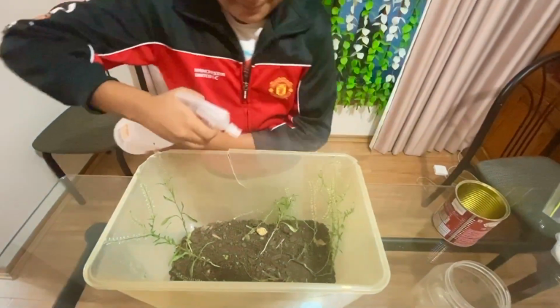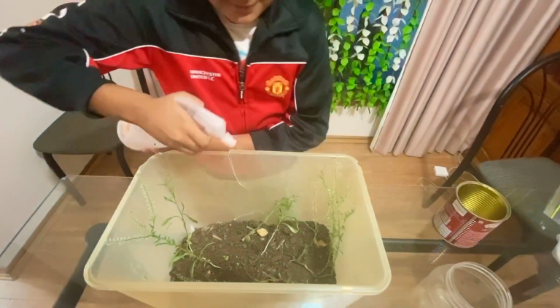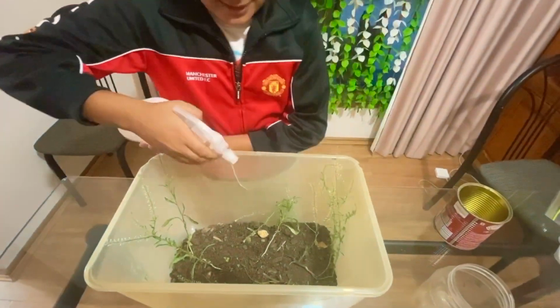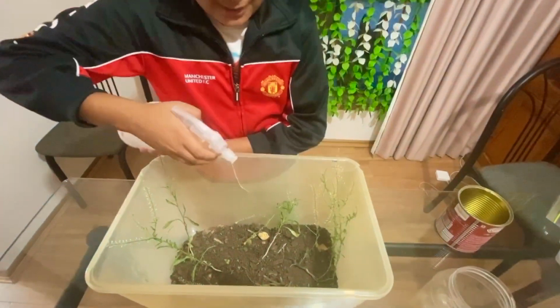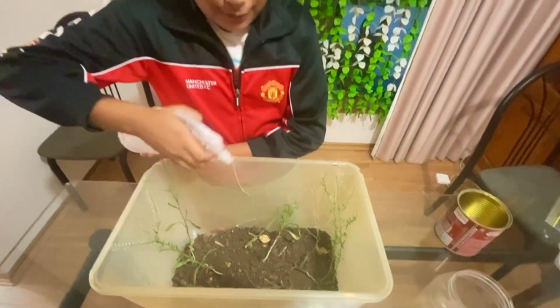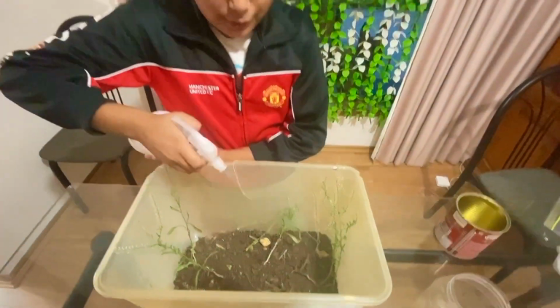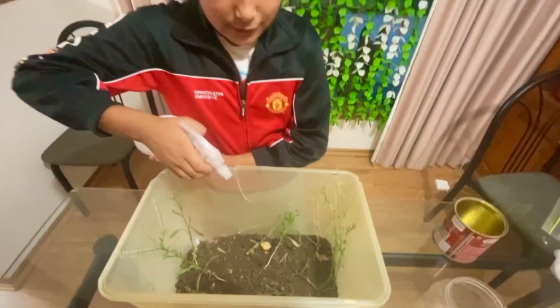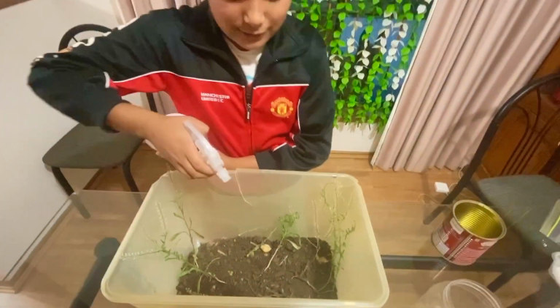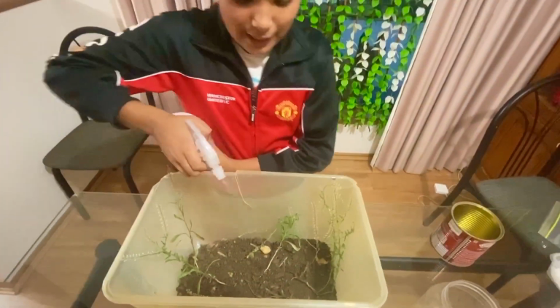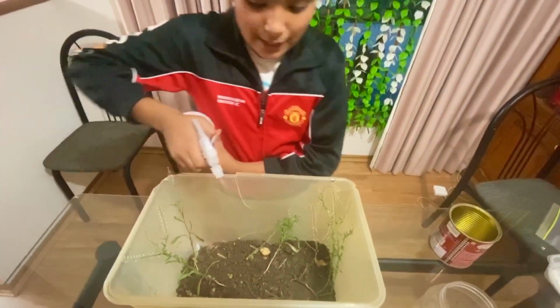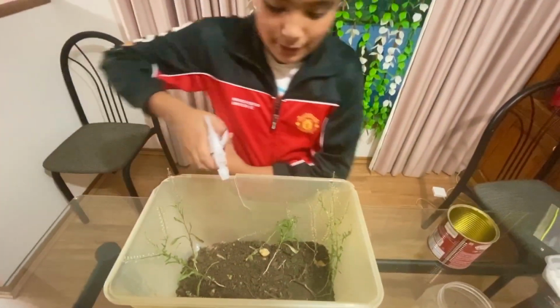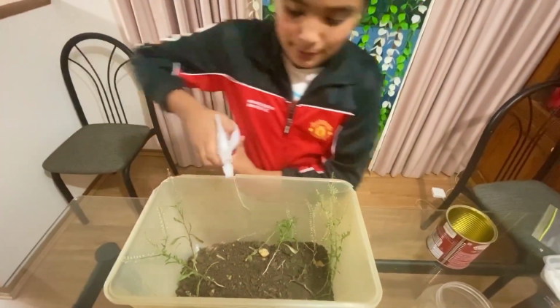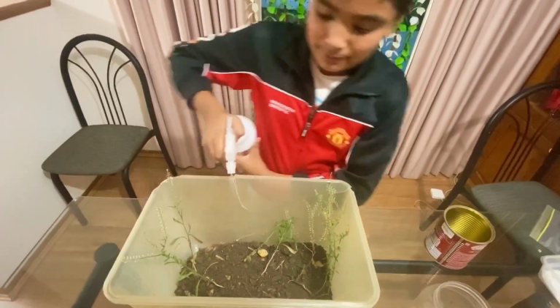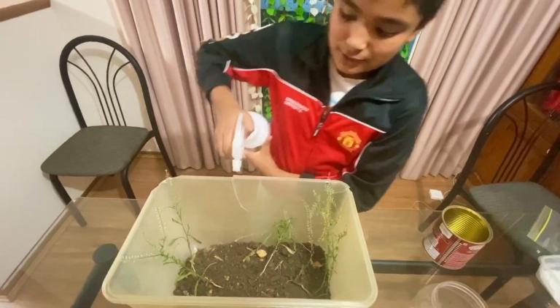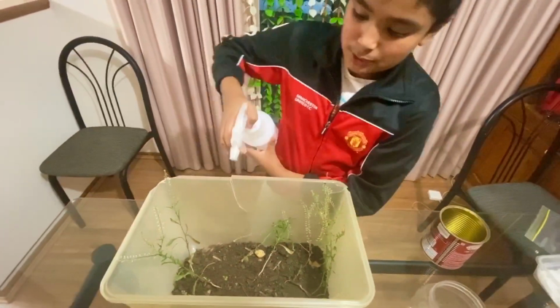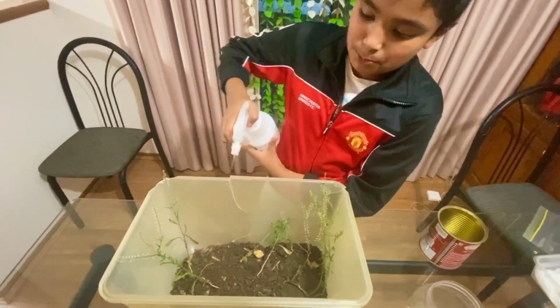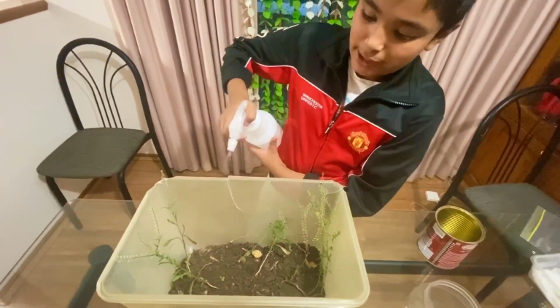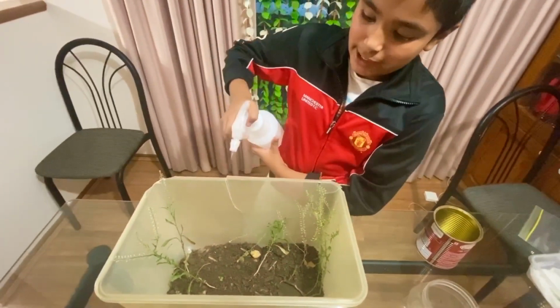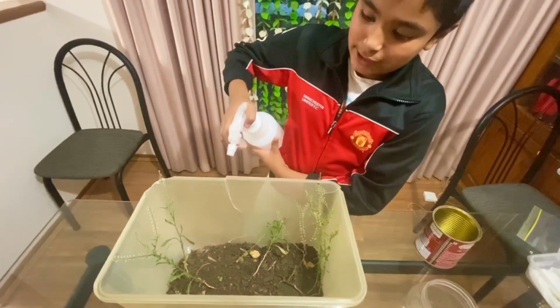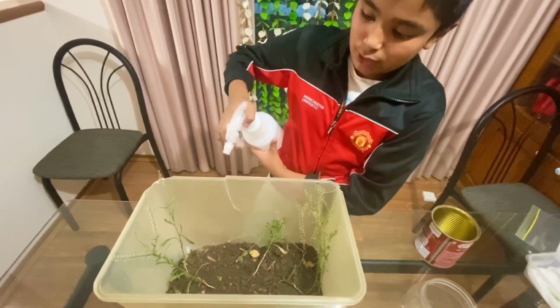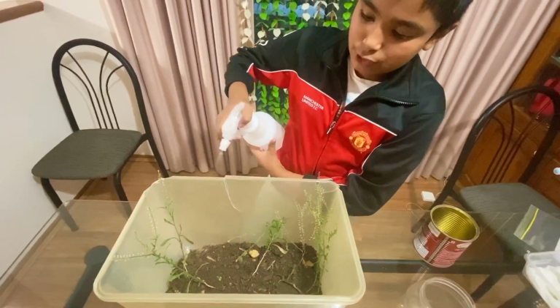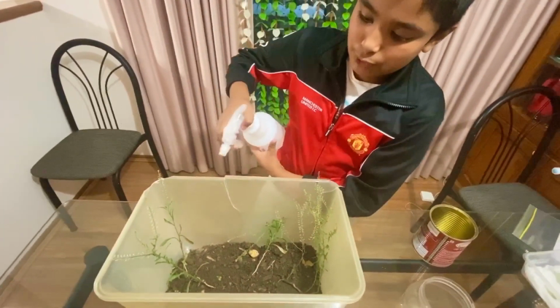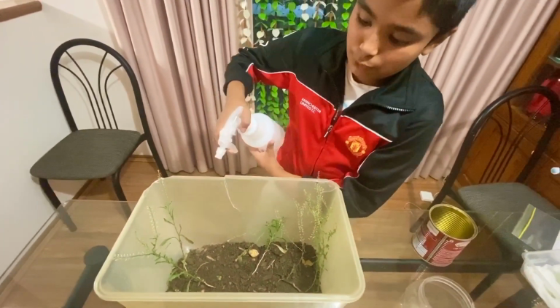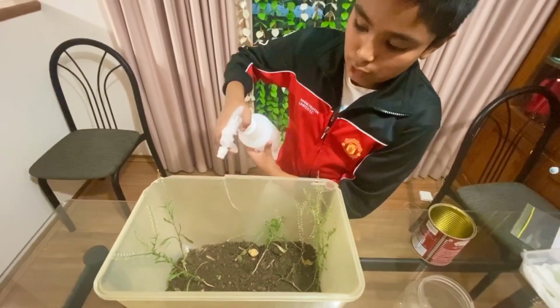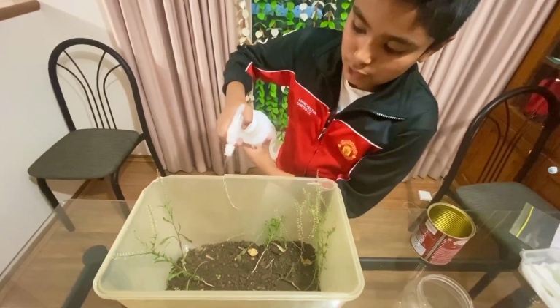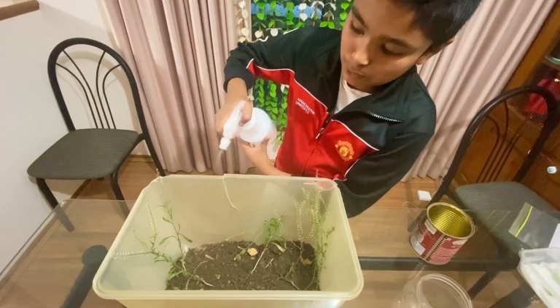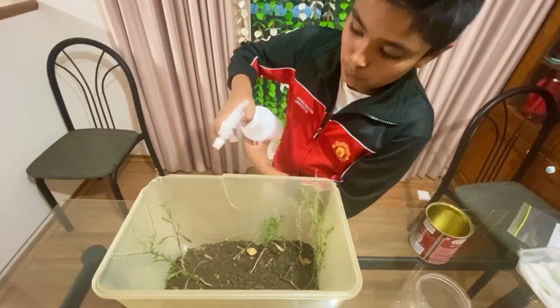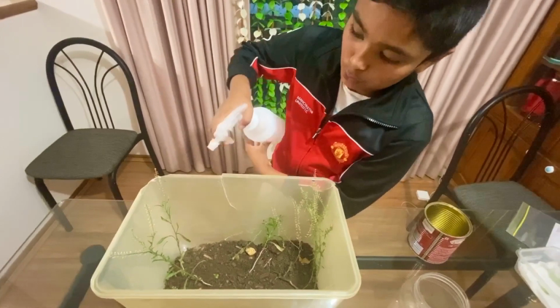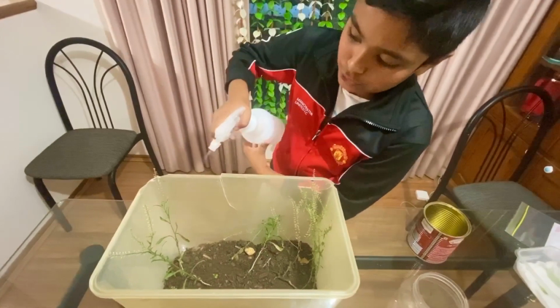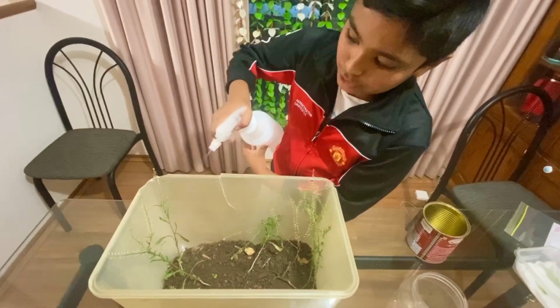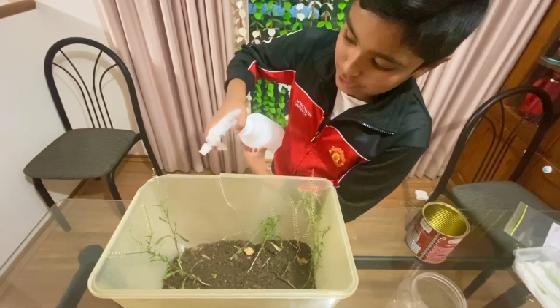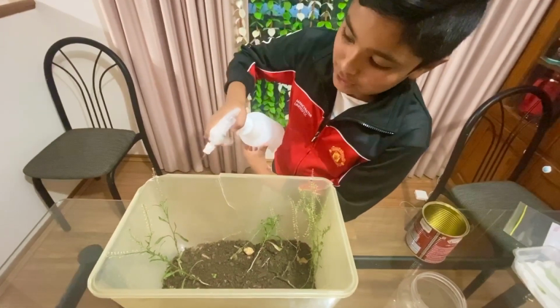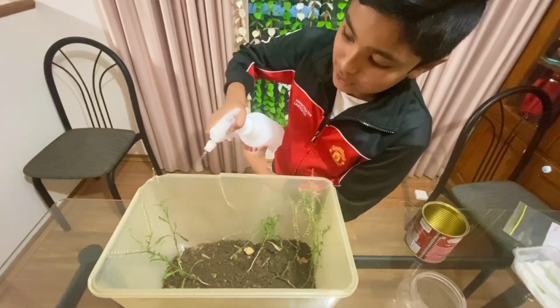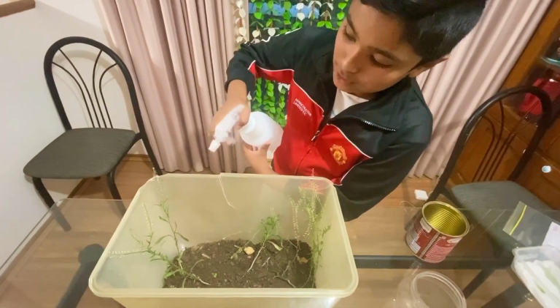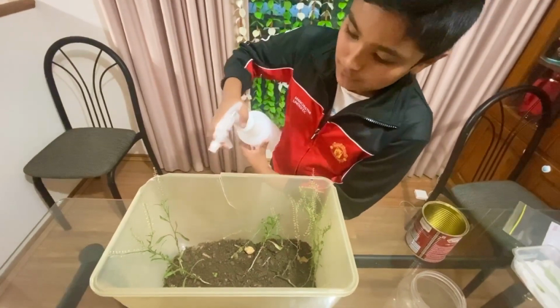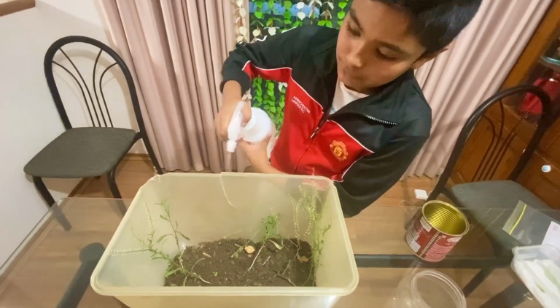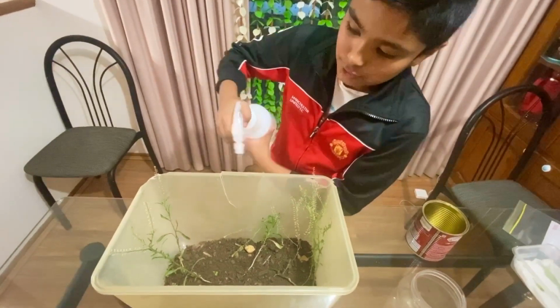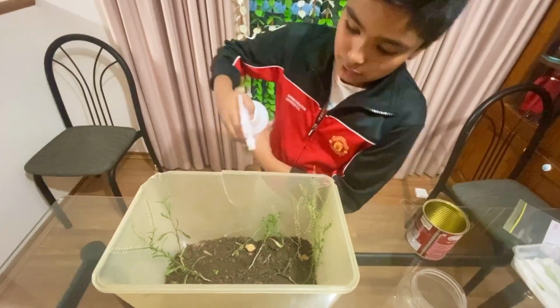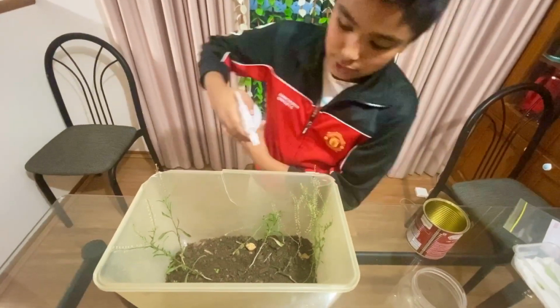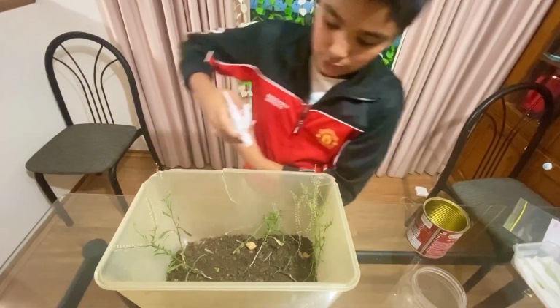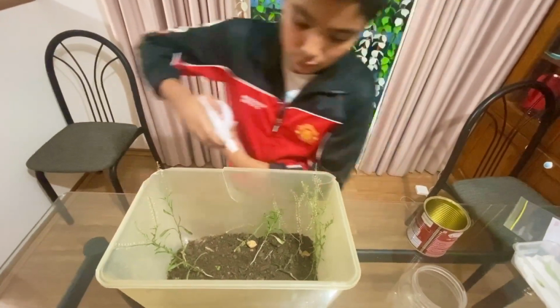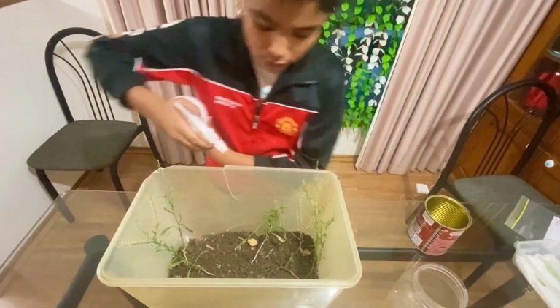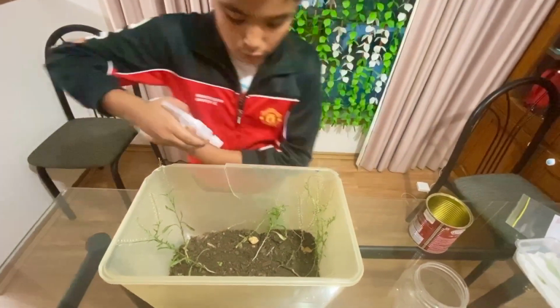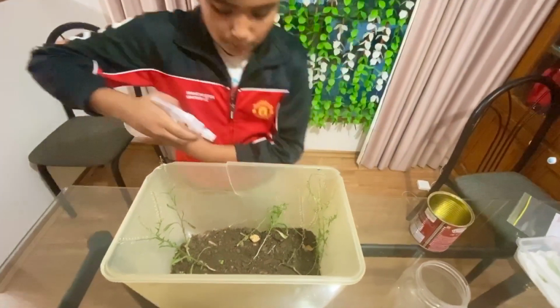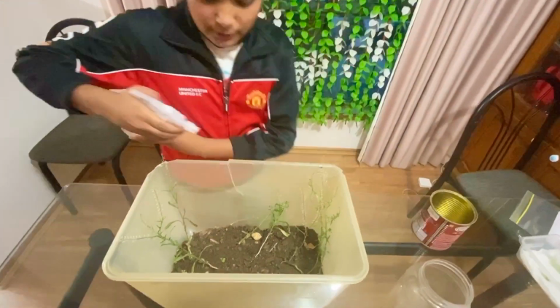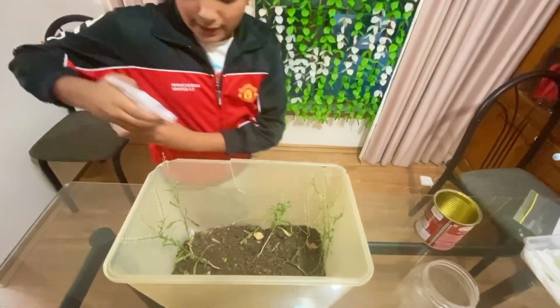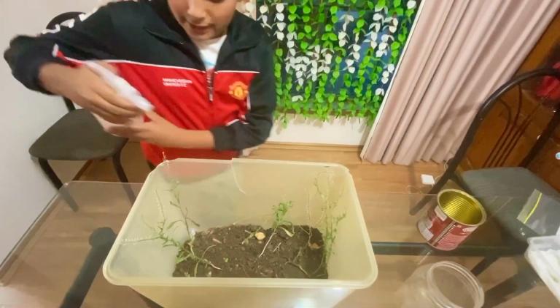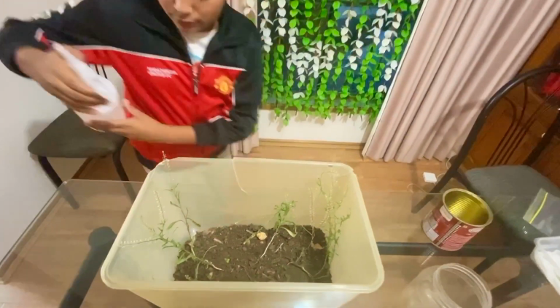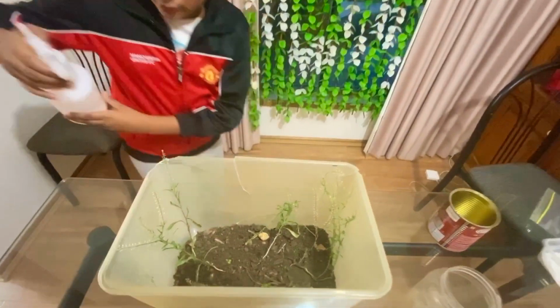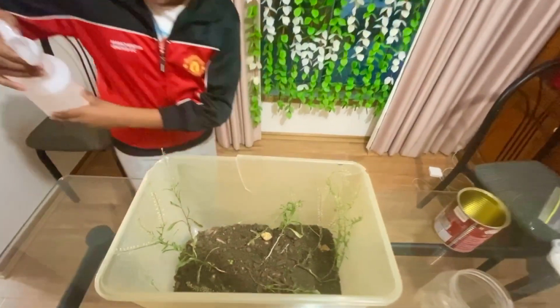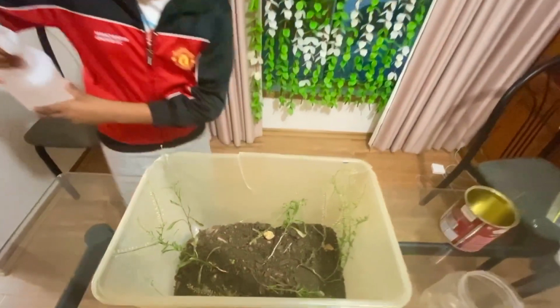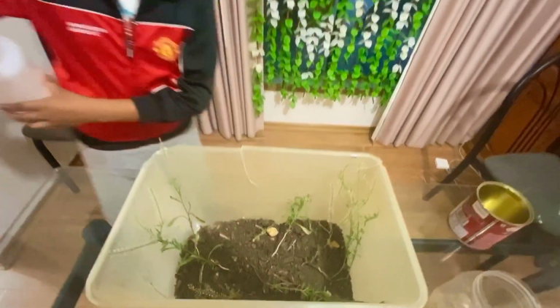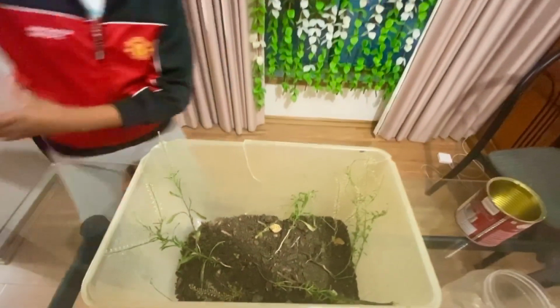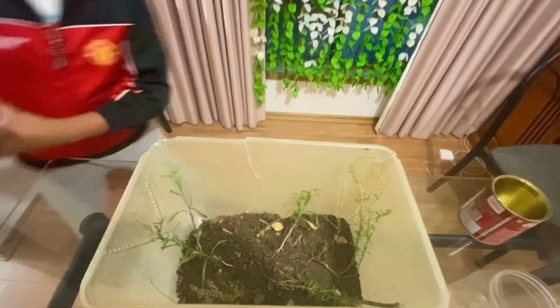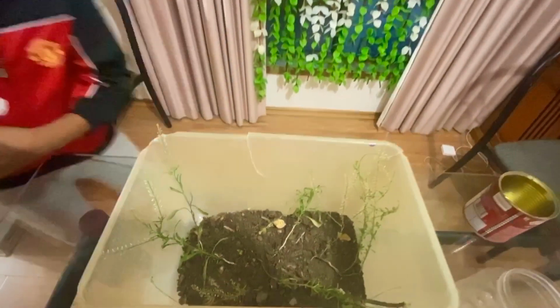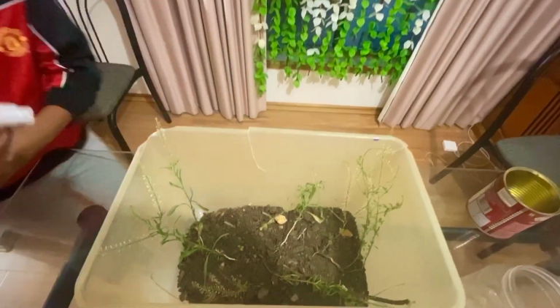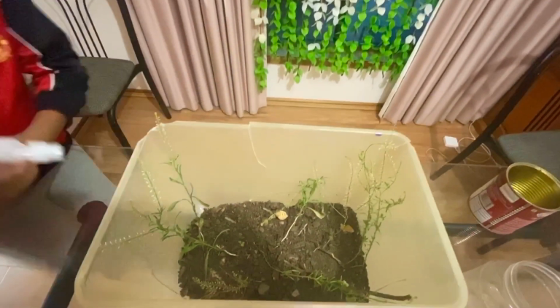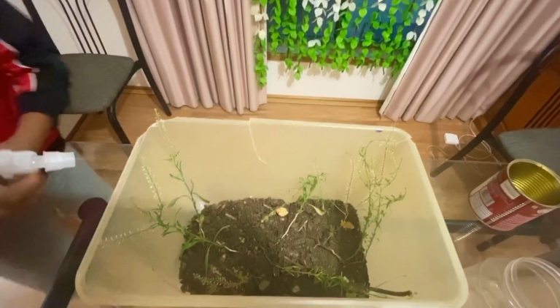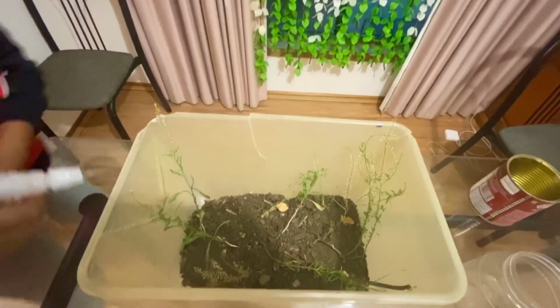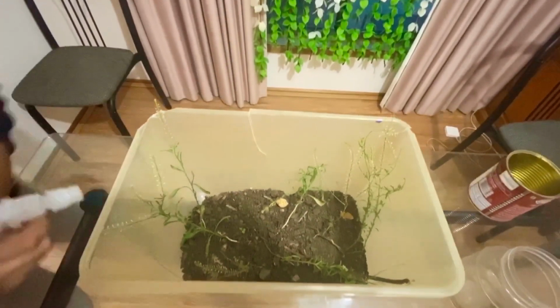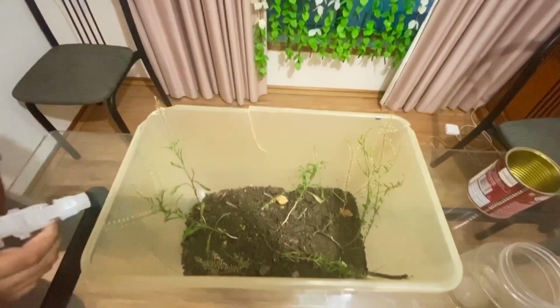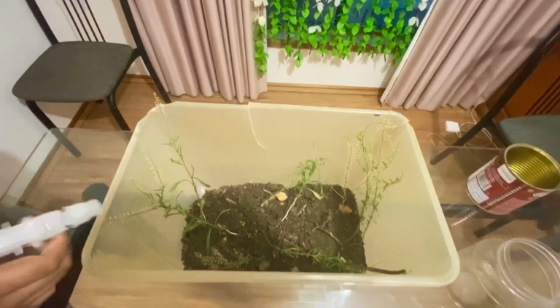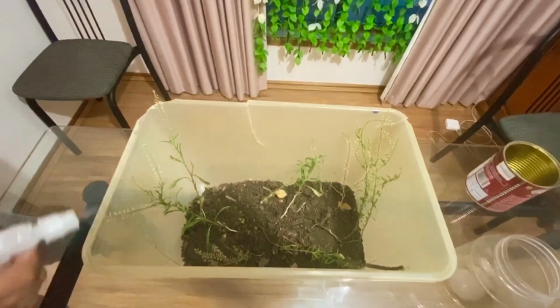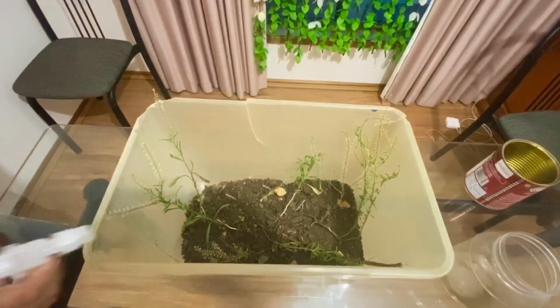The first step is you basically have to spray it so all the soil and stuff like that stays intact. The spraying is also for the water, so the grasshopper or cricket can live.